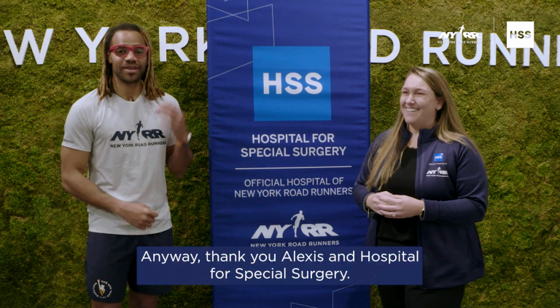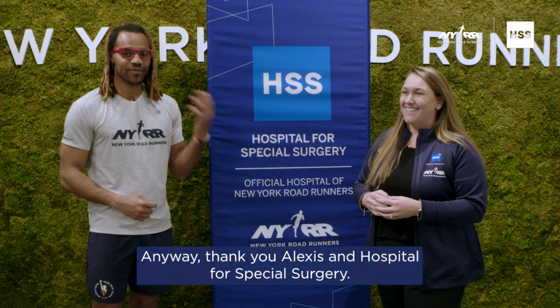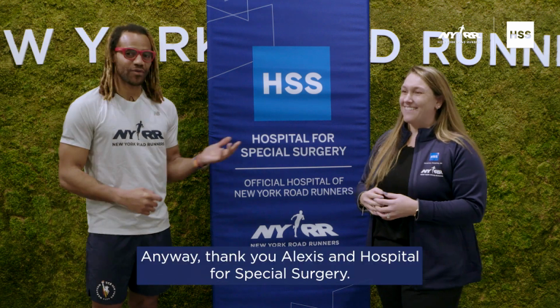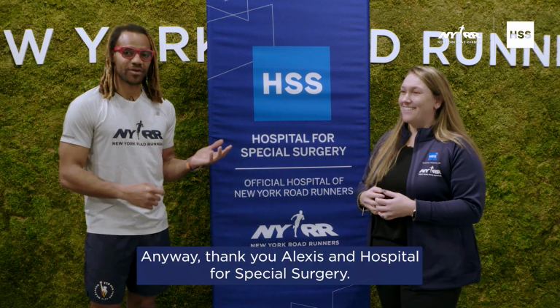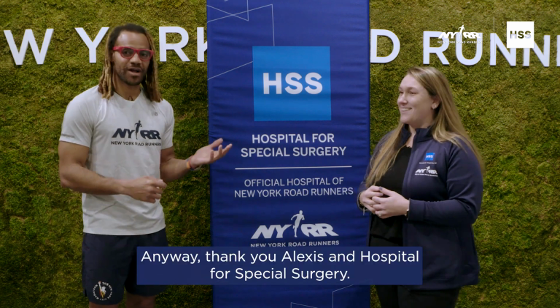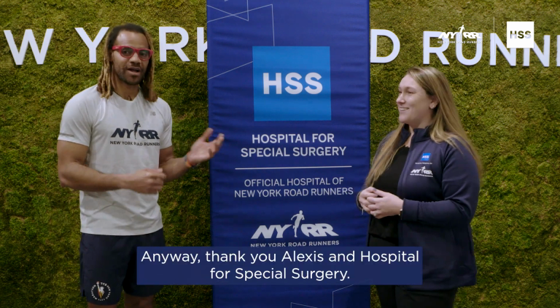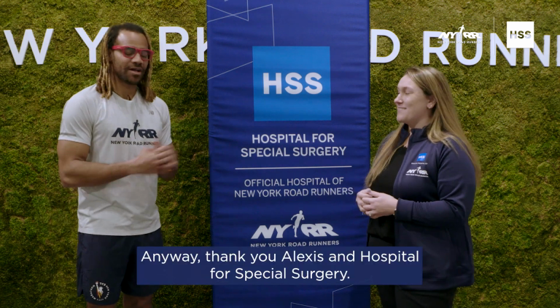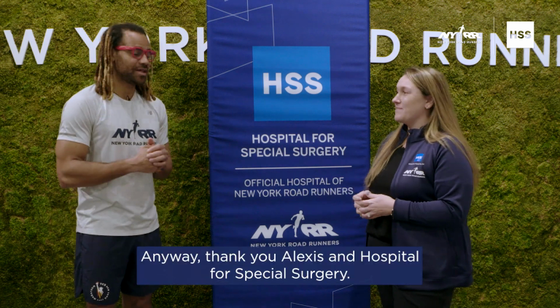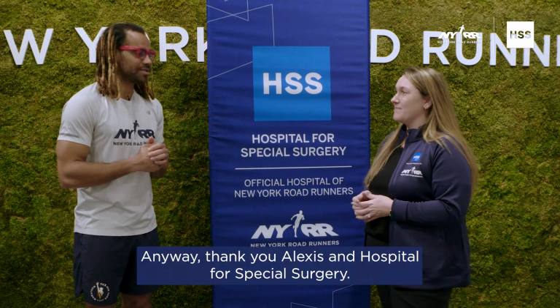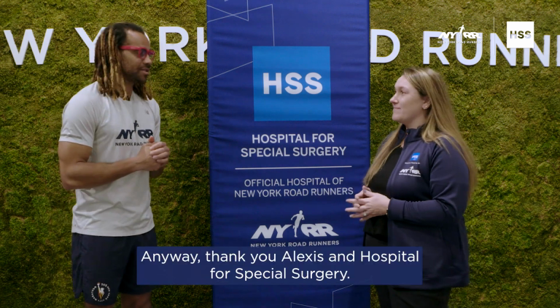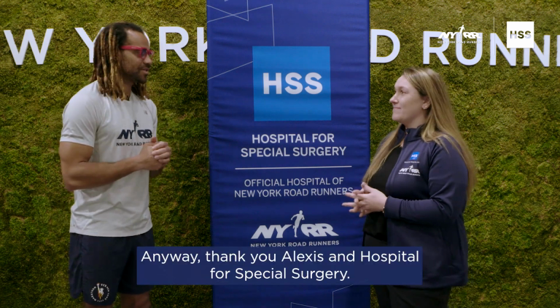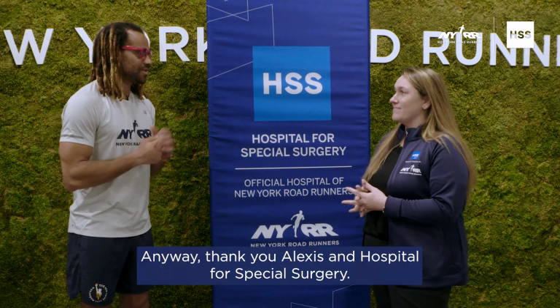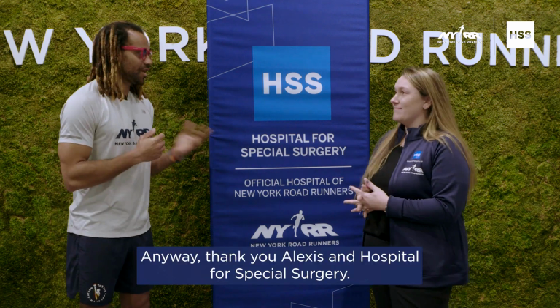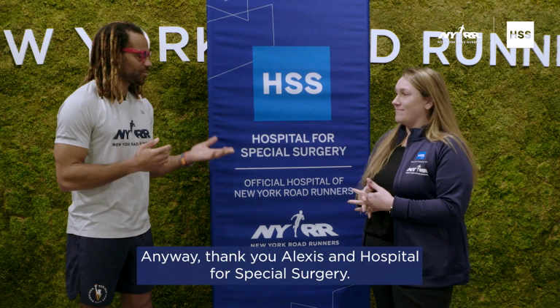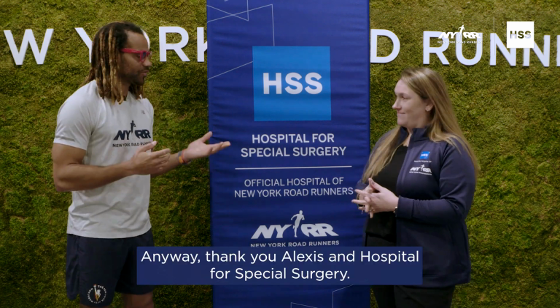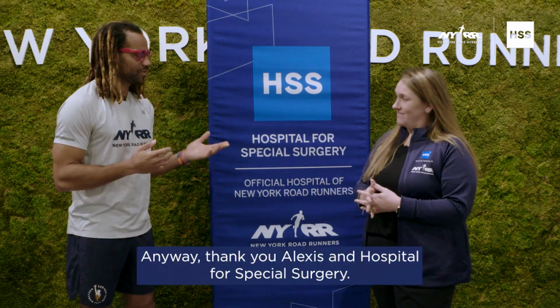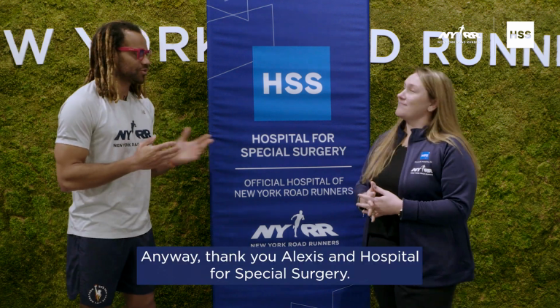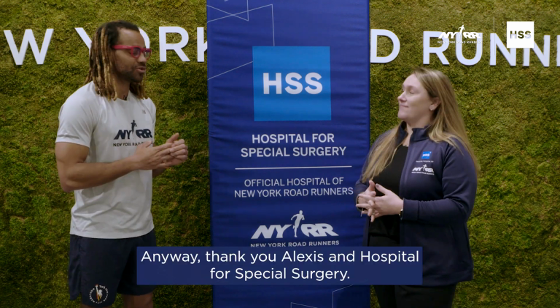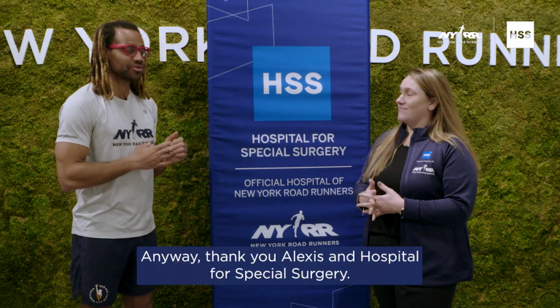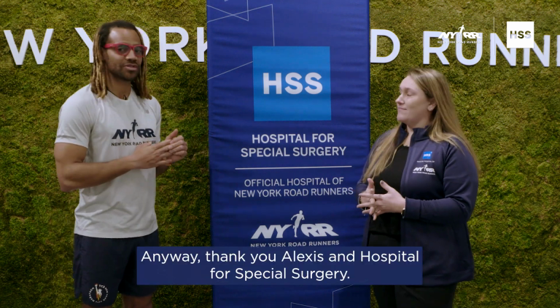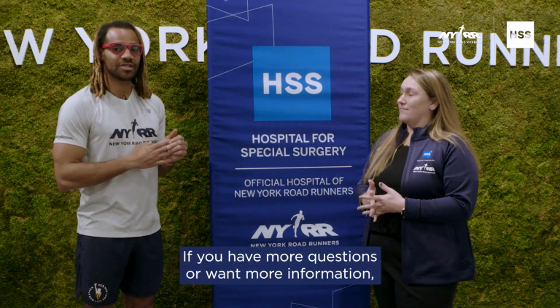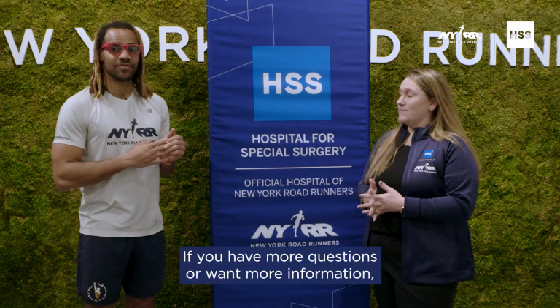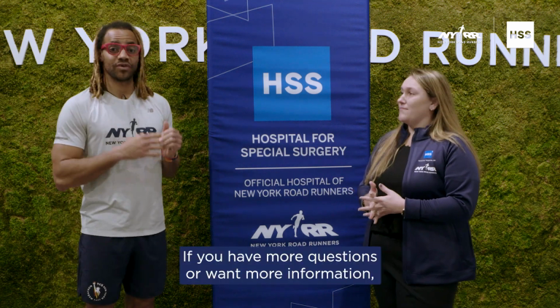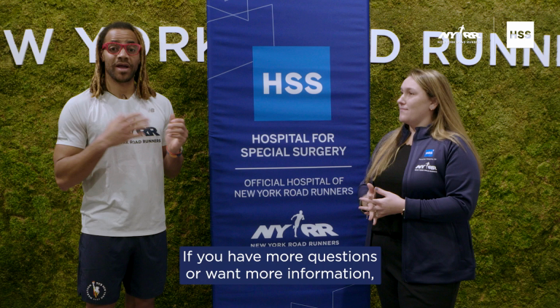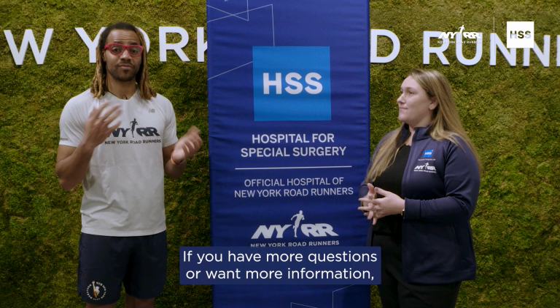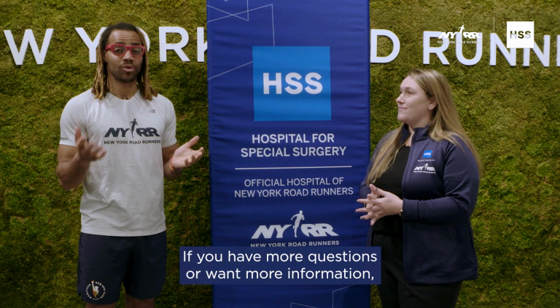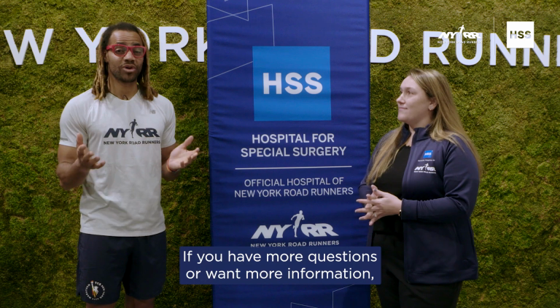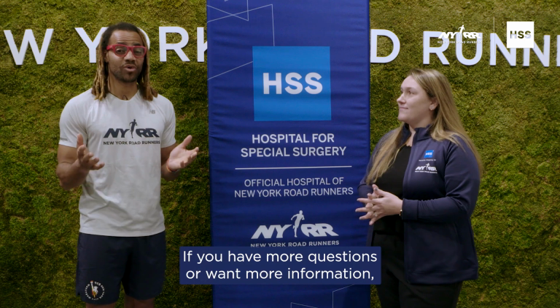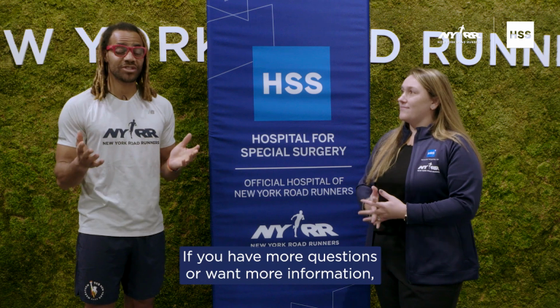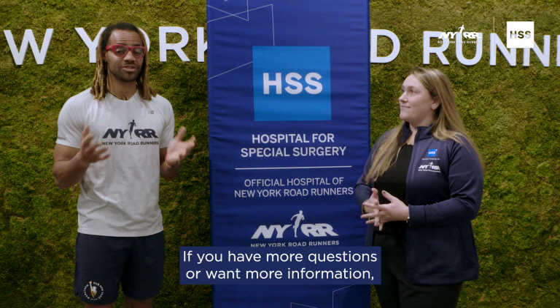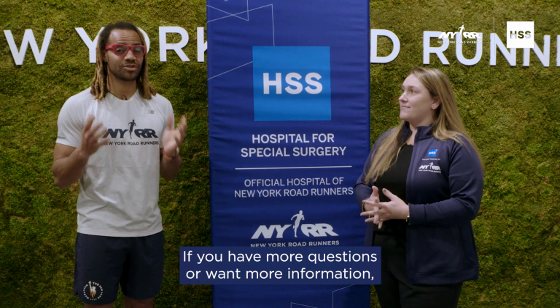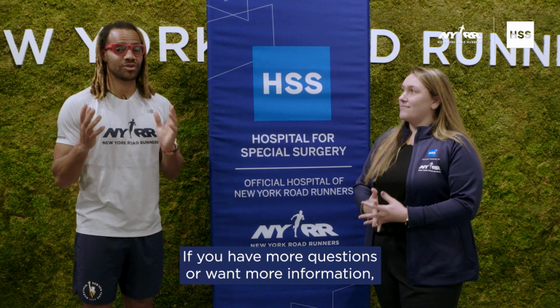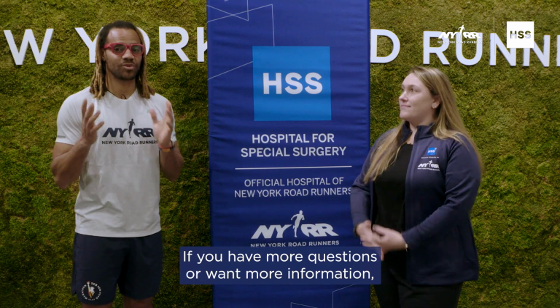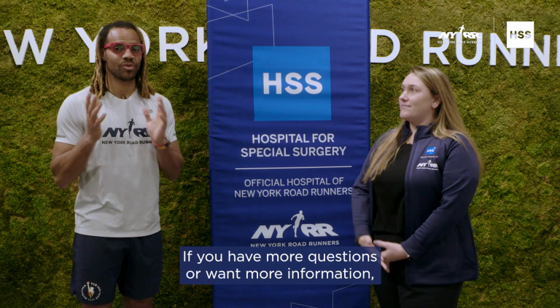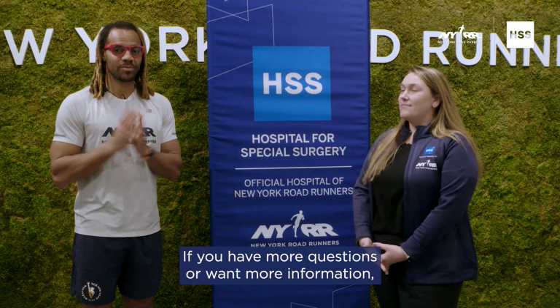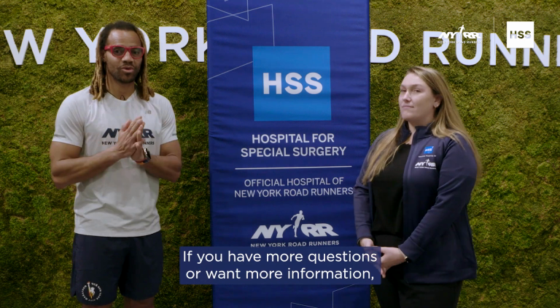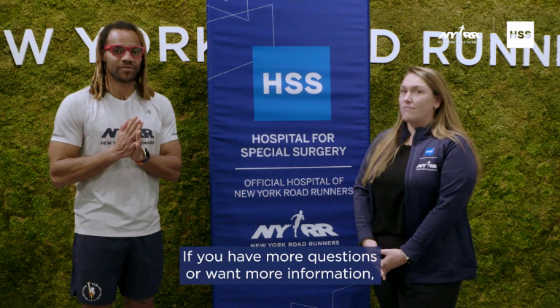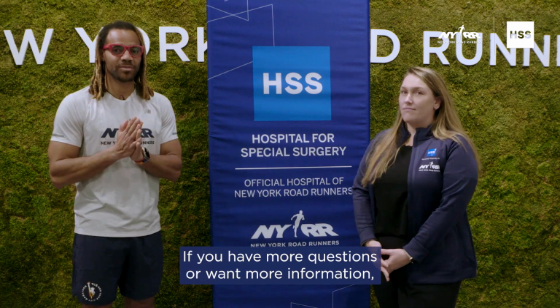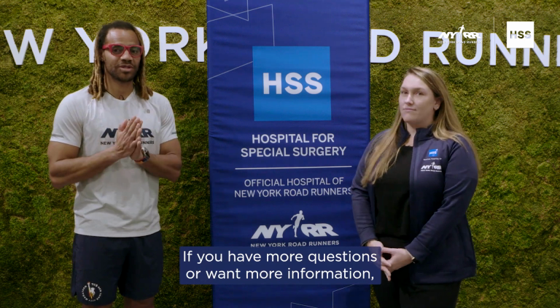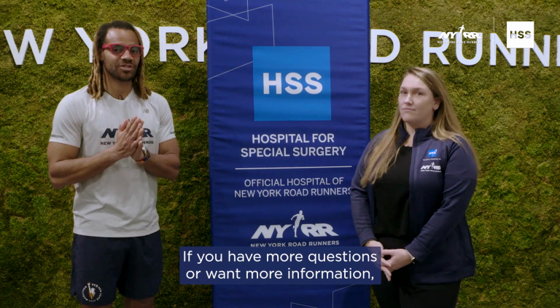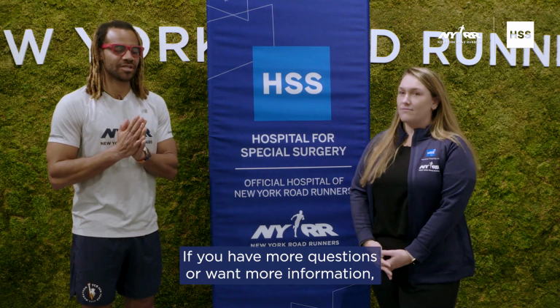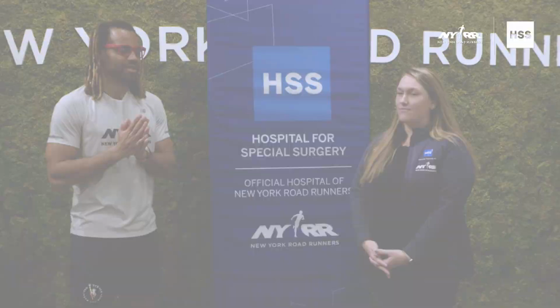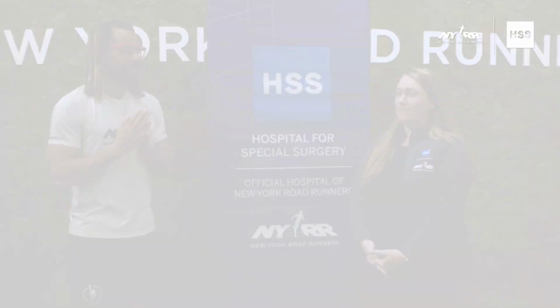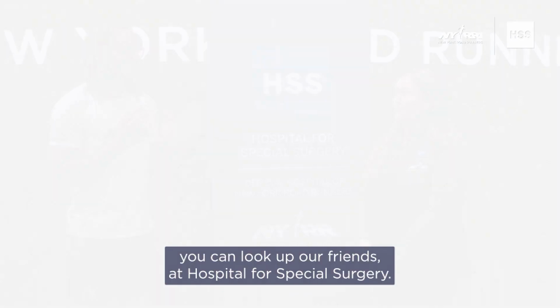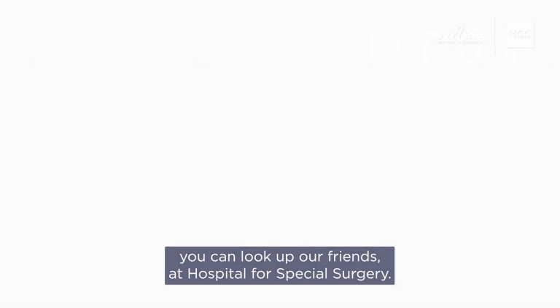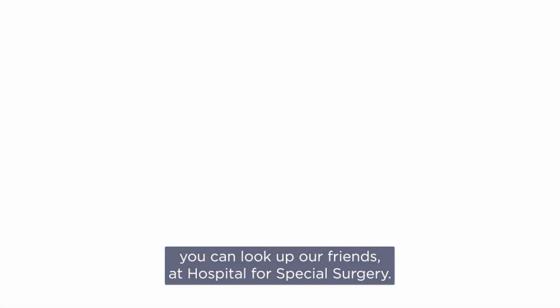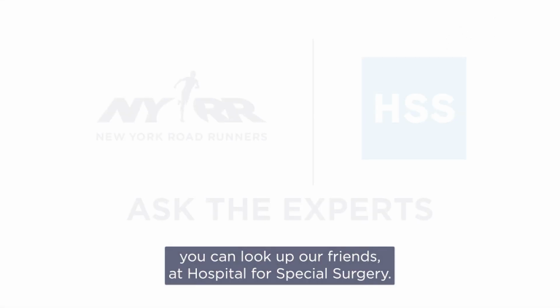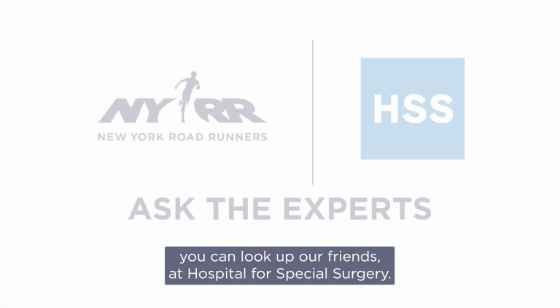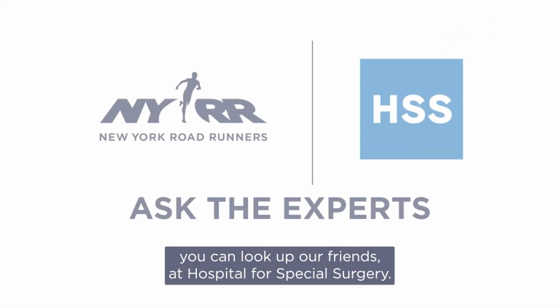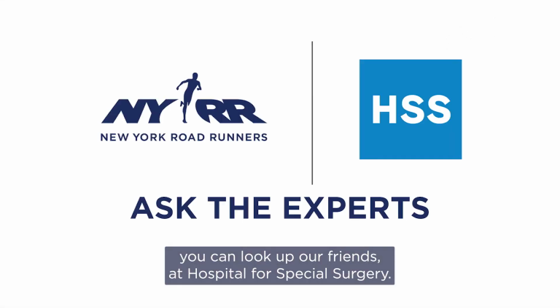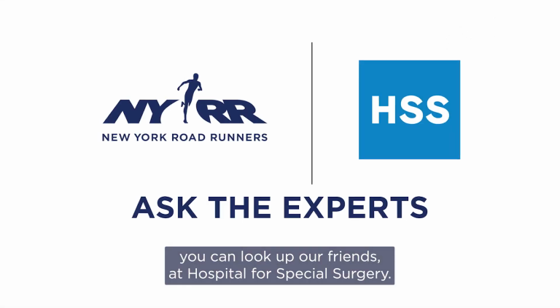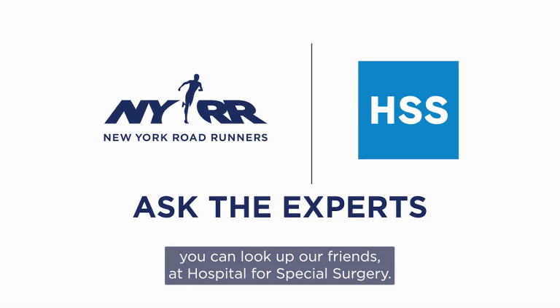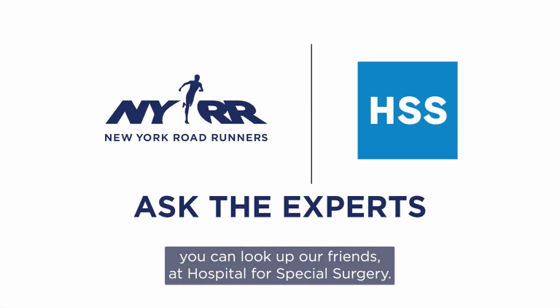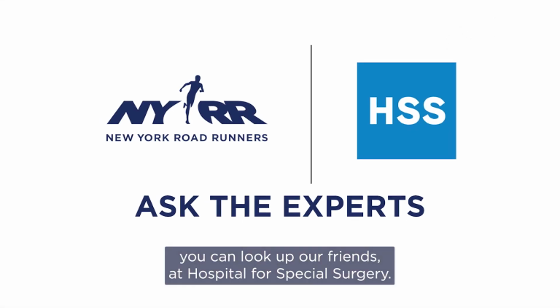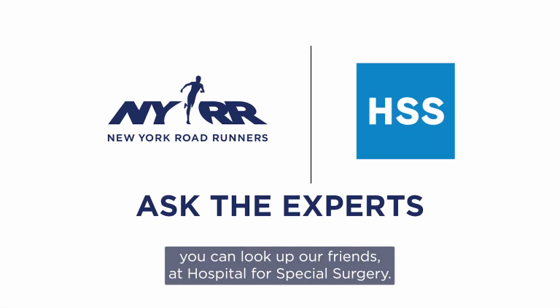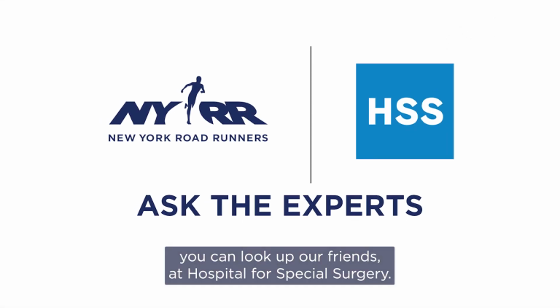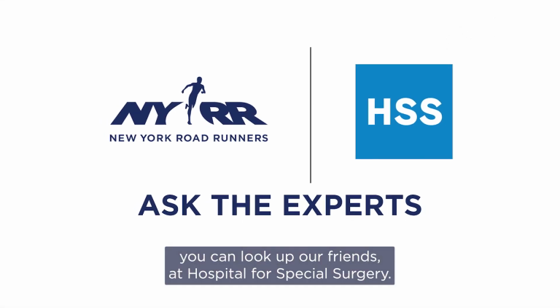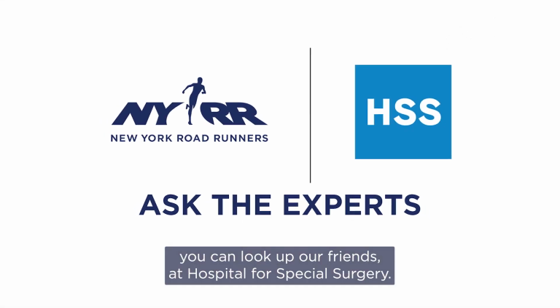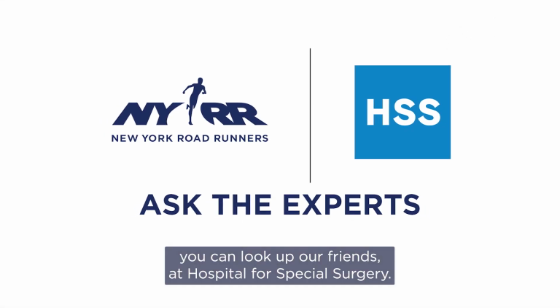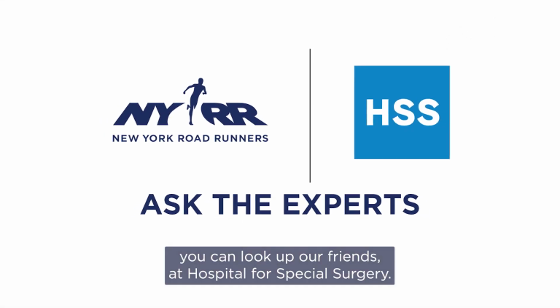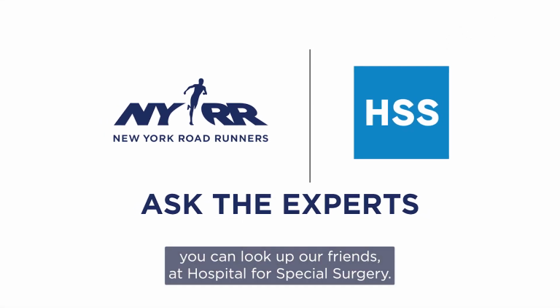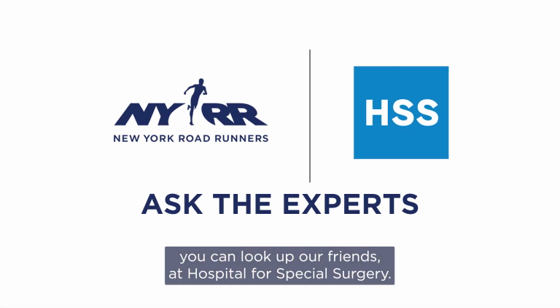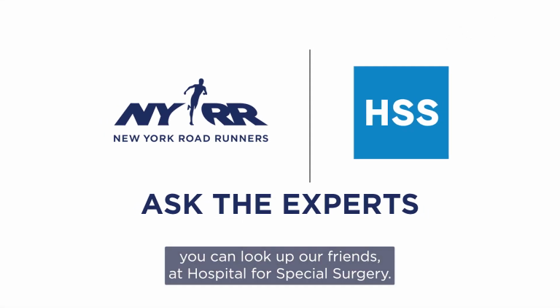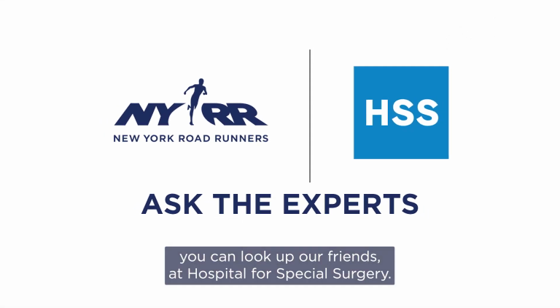Thank you to Alexis and Hospital for Special Surgery. If you have more questions or want more information, you can look up our friends at Hospital for Special Surgery.